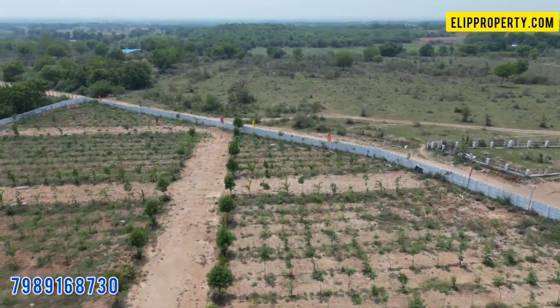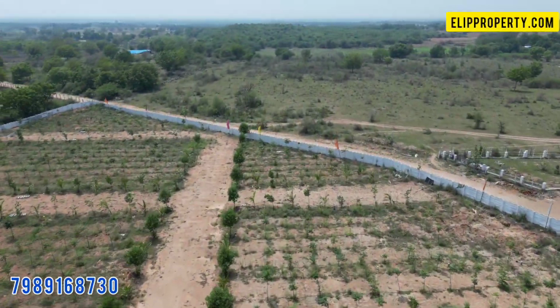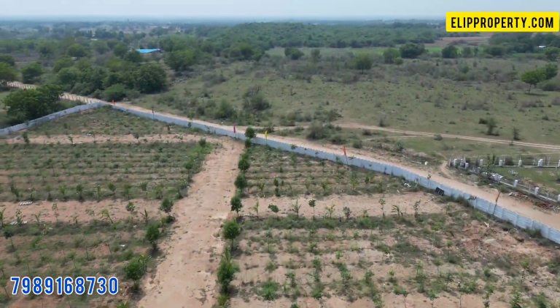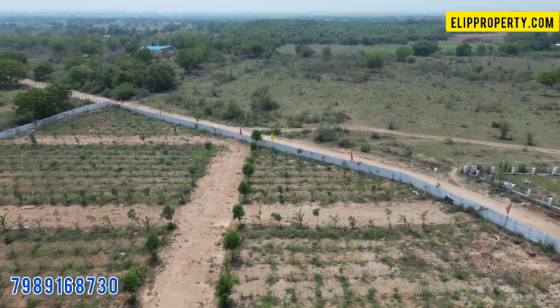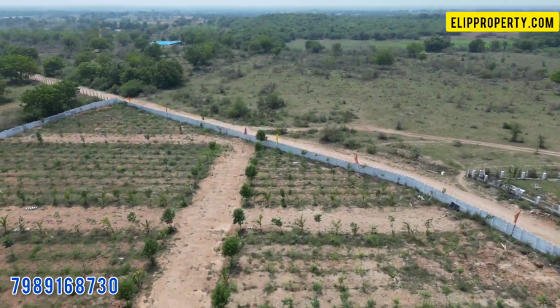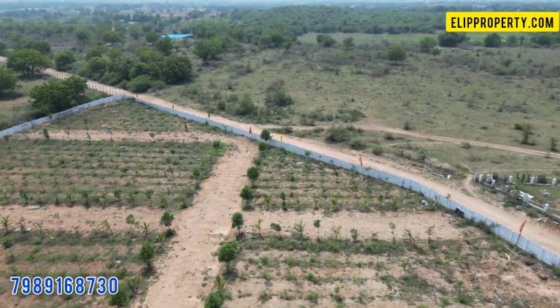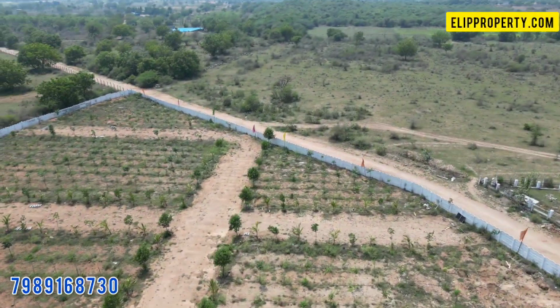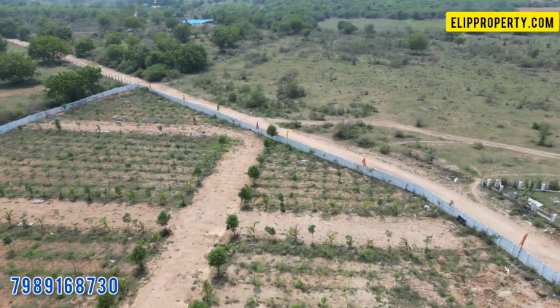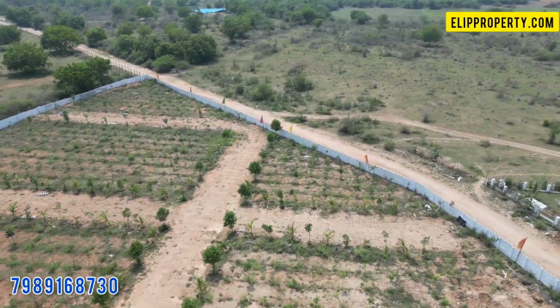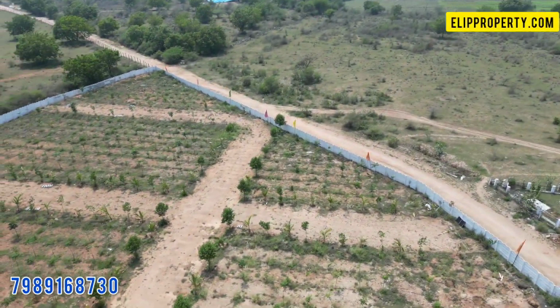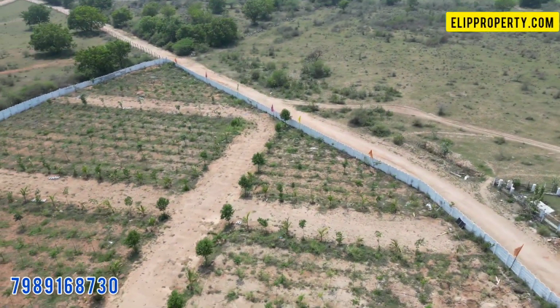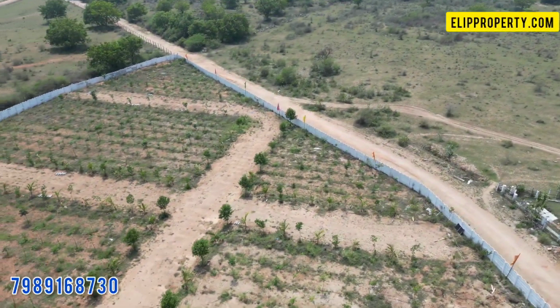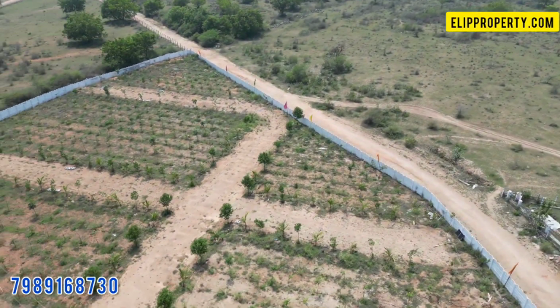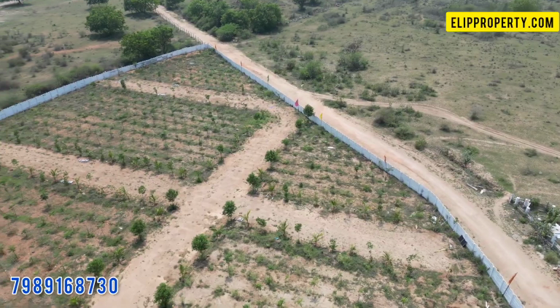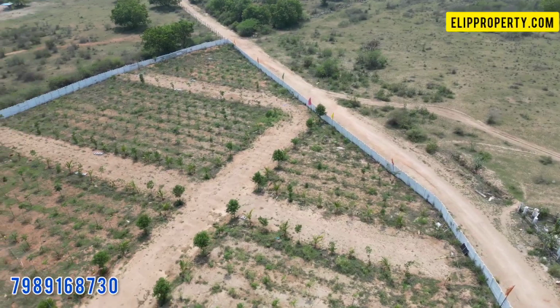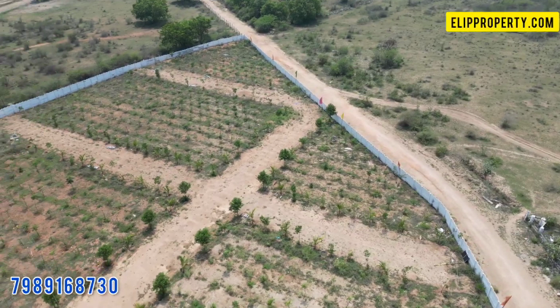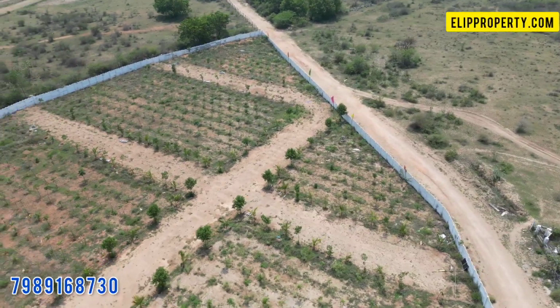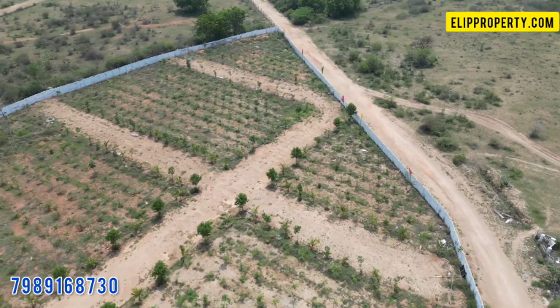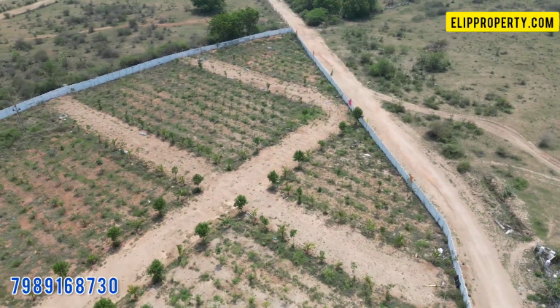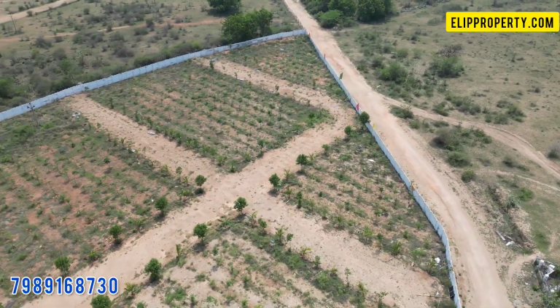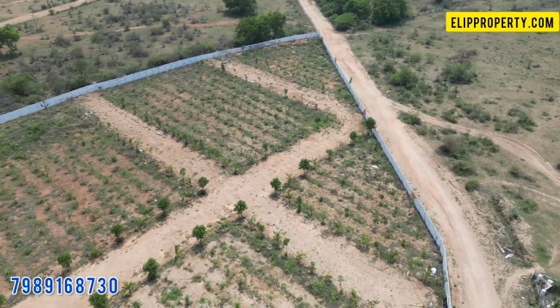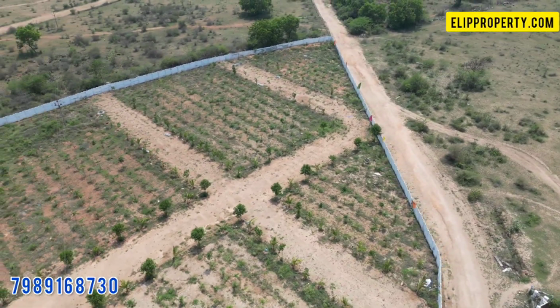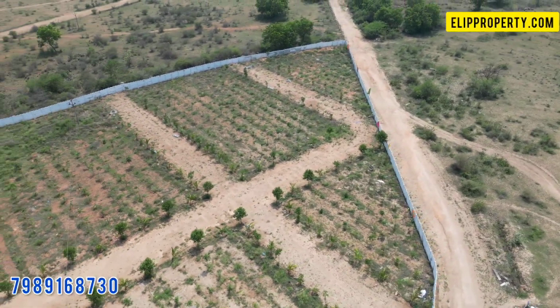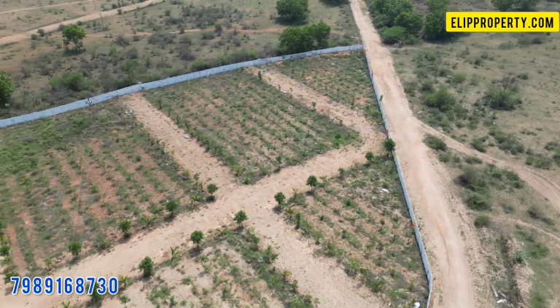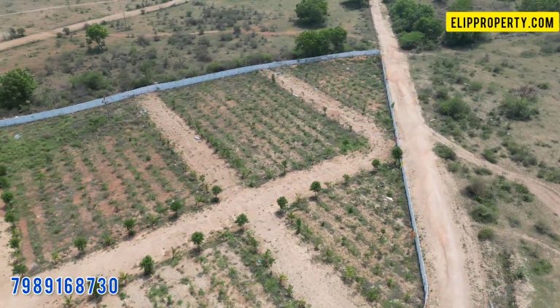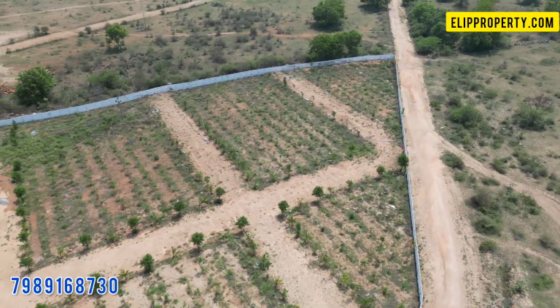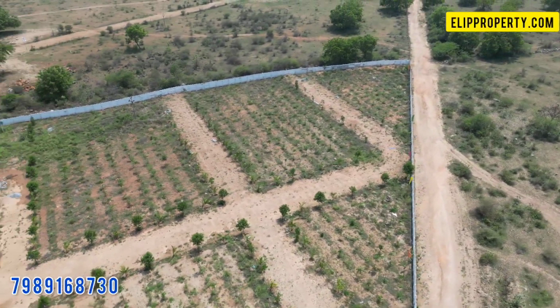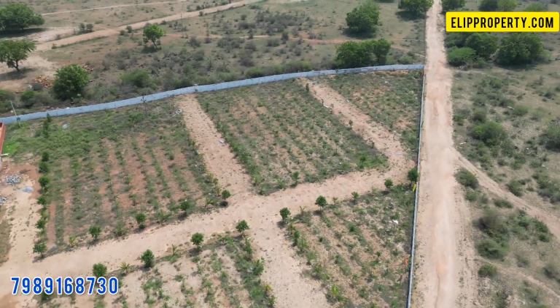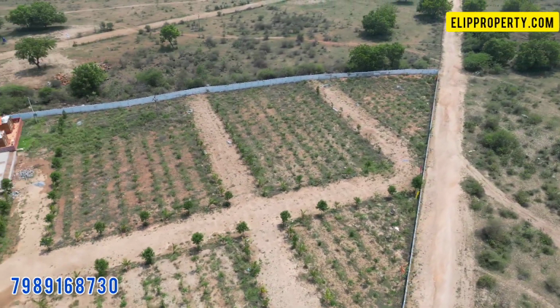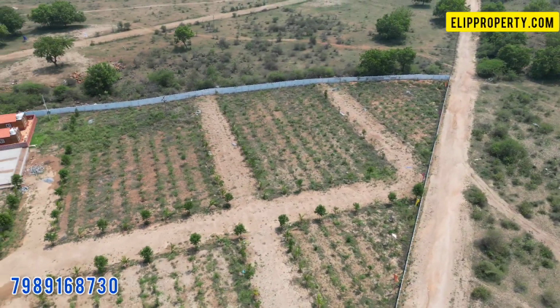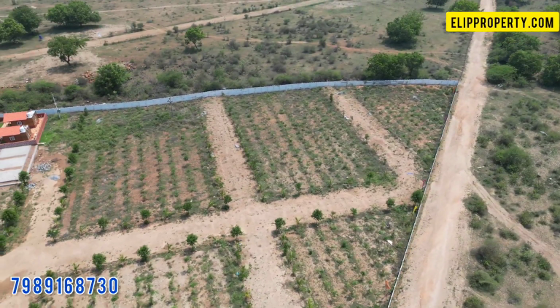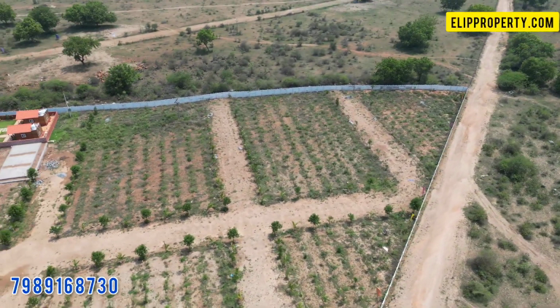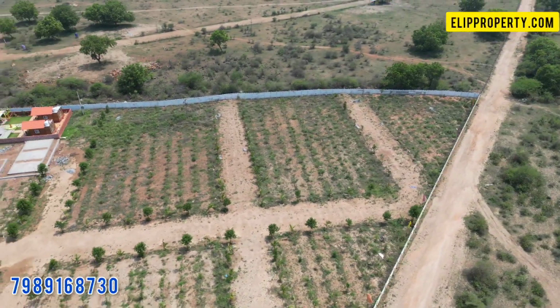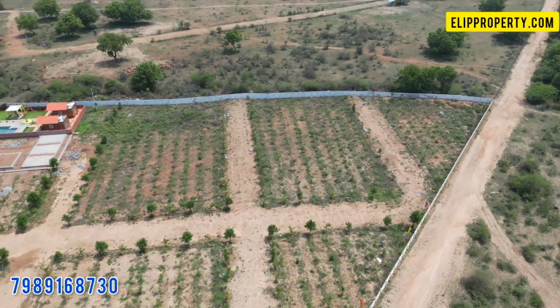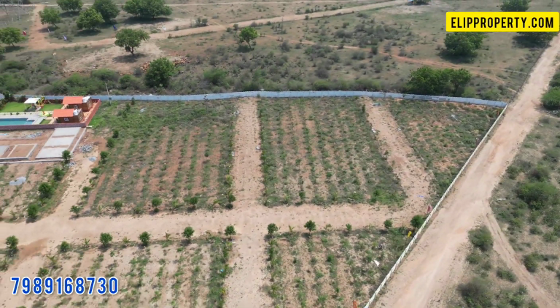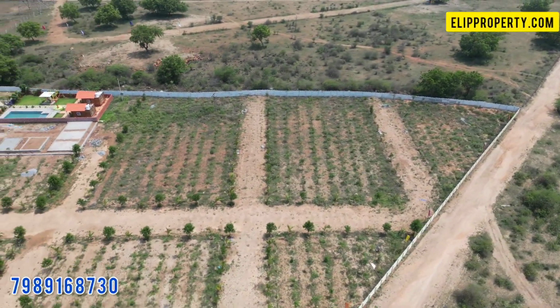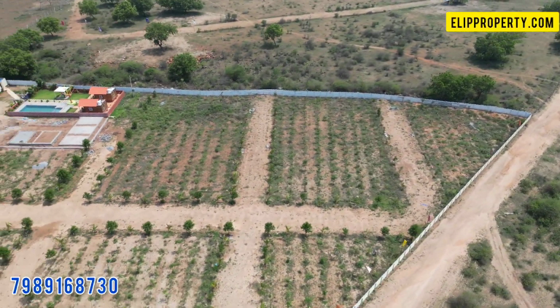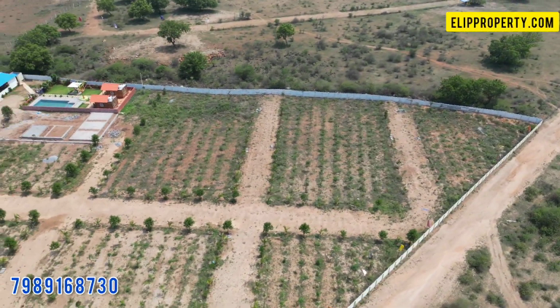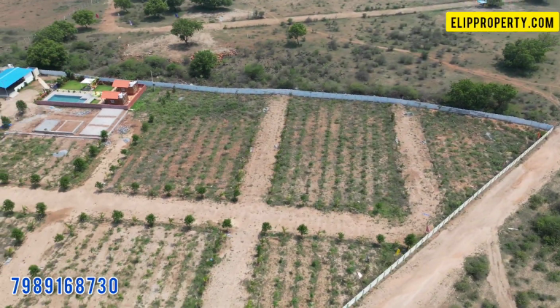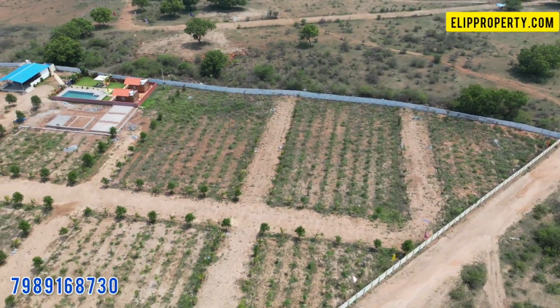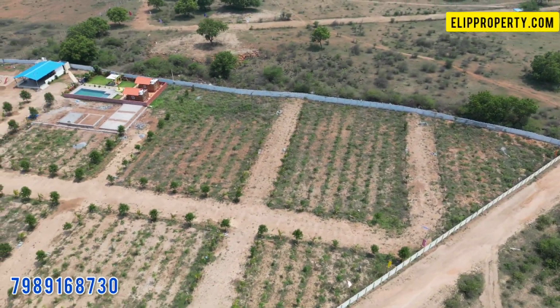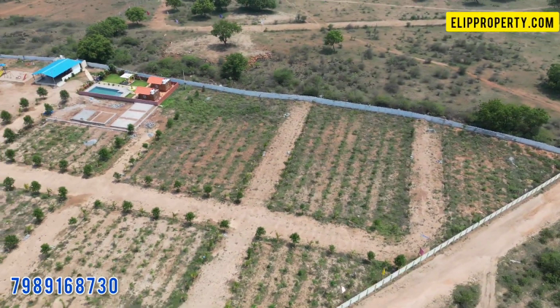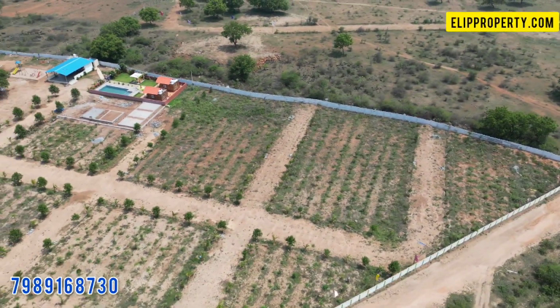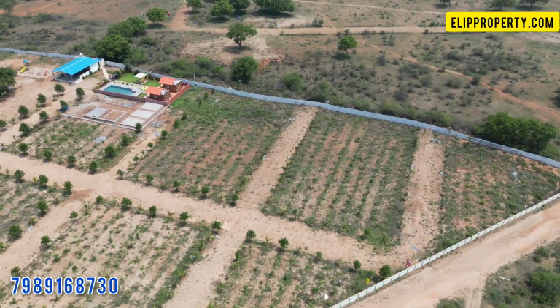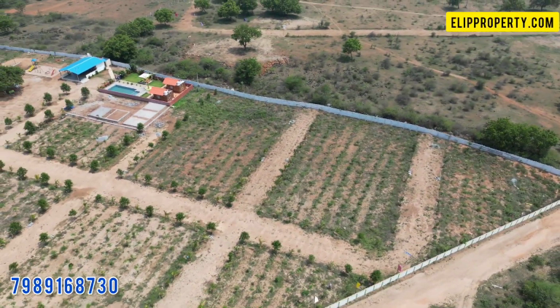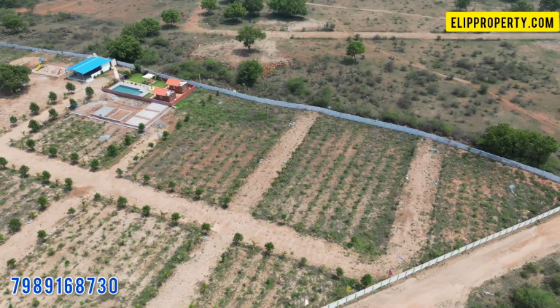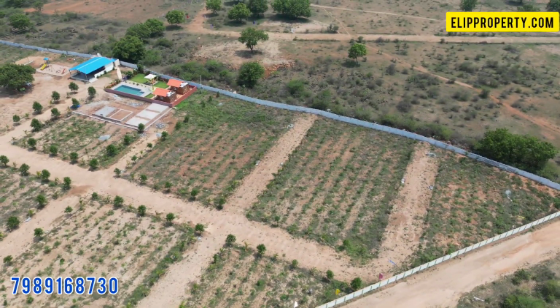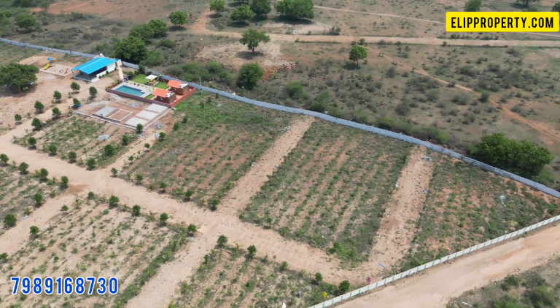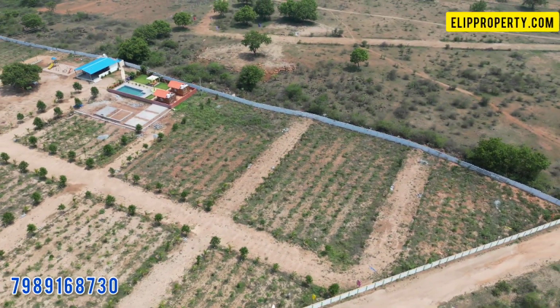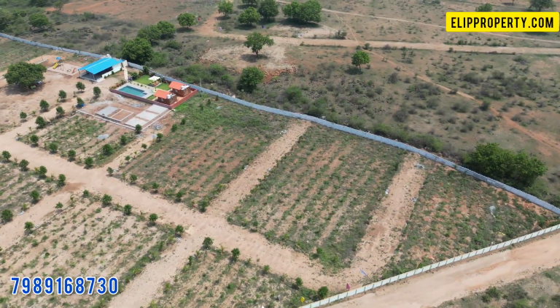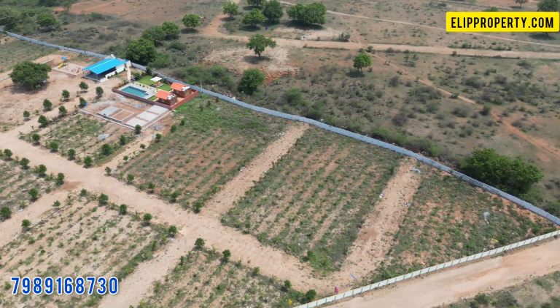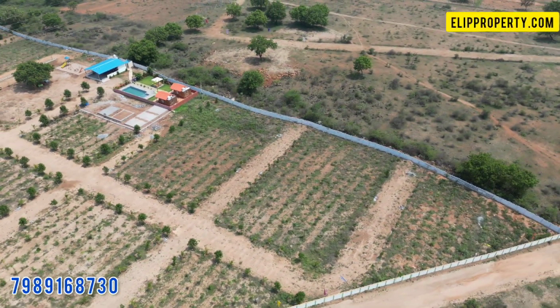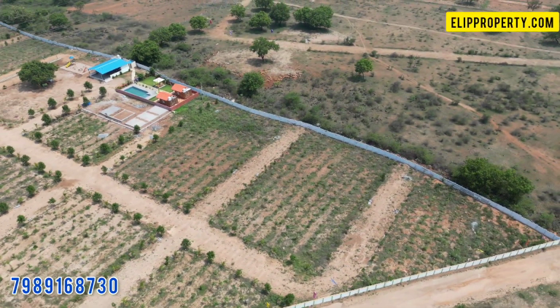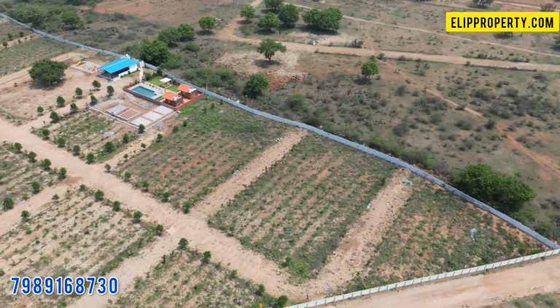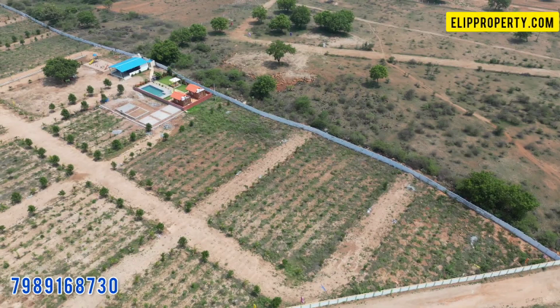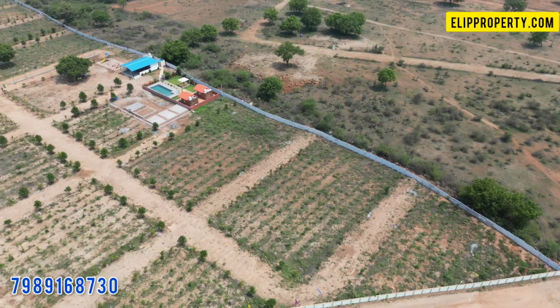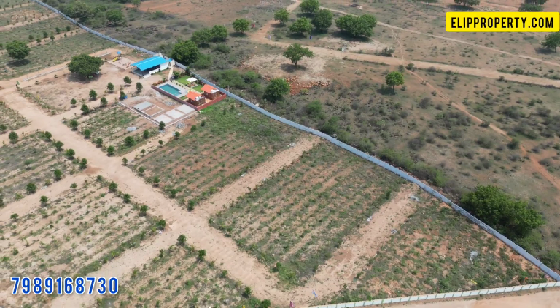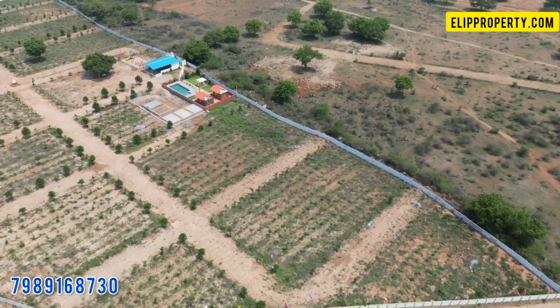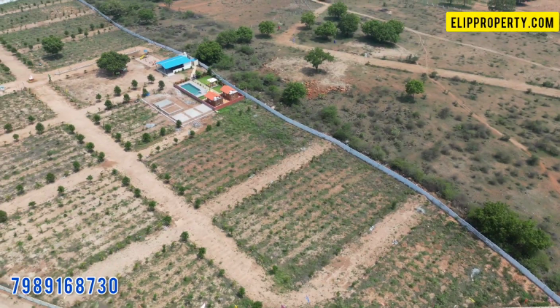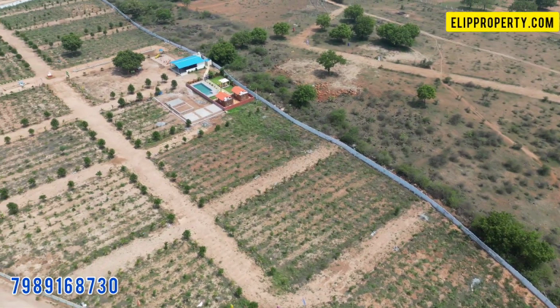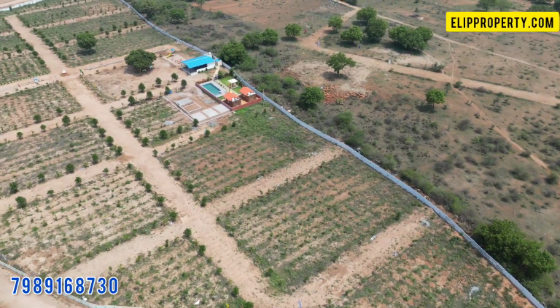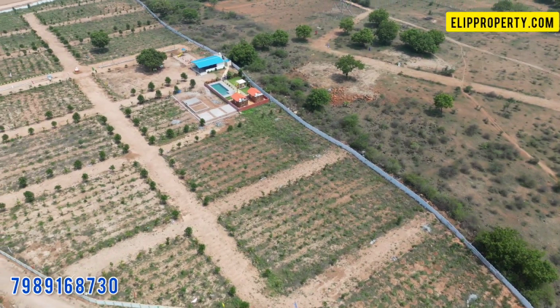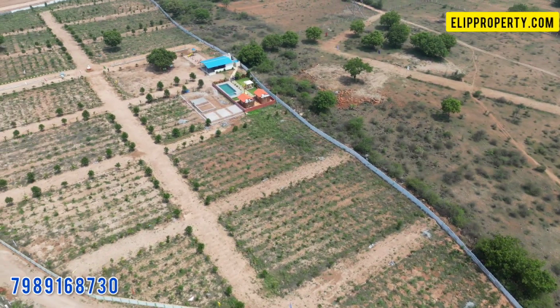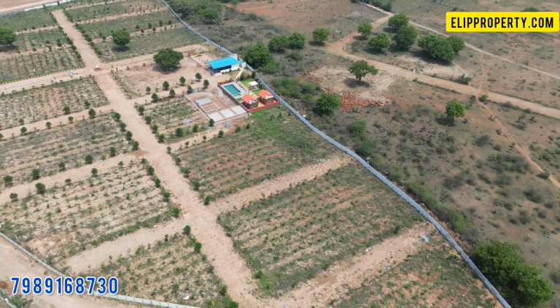We are here at the bus stop, just 1.5 km distance from the gate of a resort venture. We are here to look at the open plots for sale.